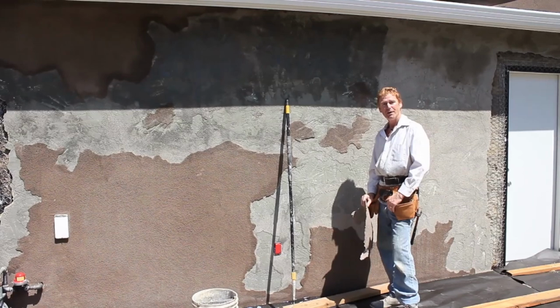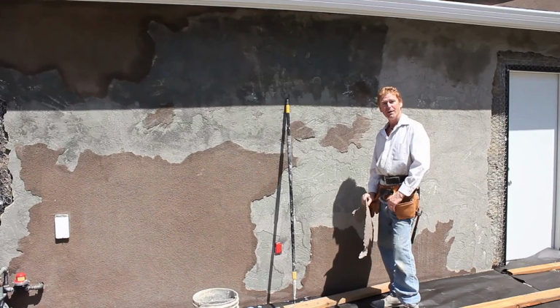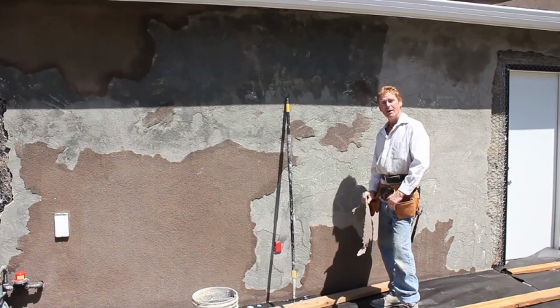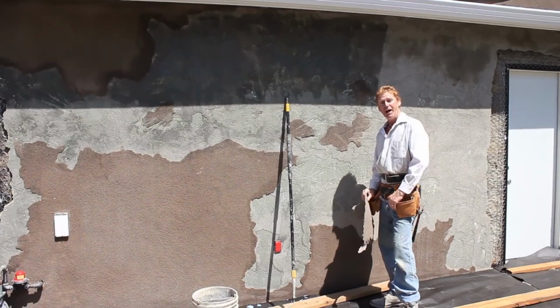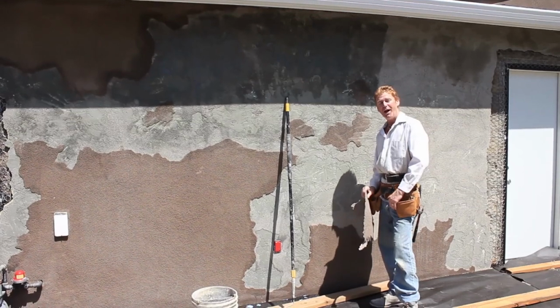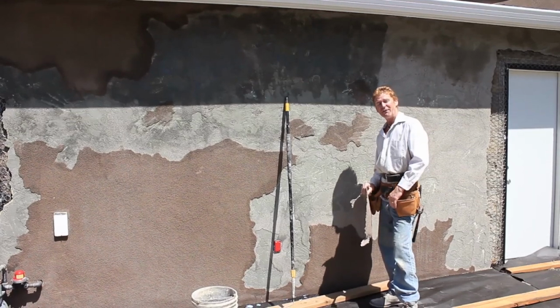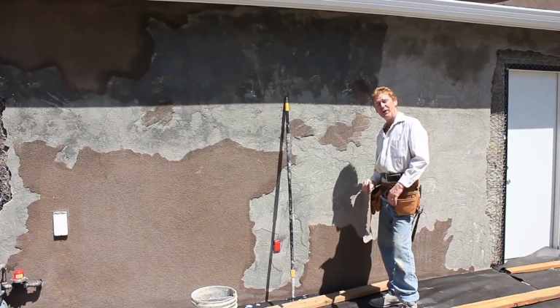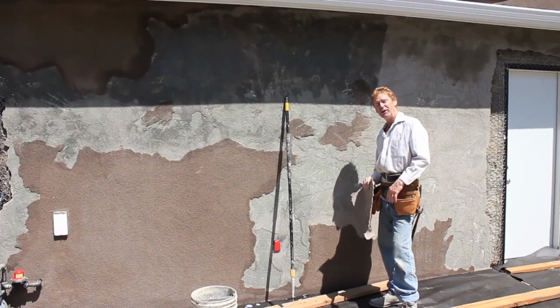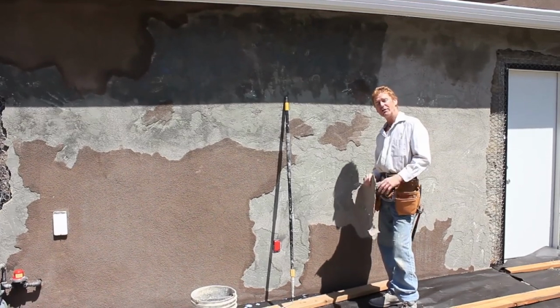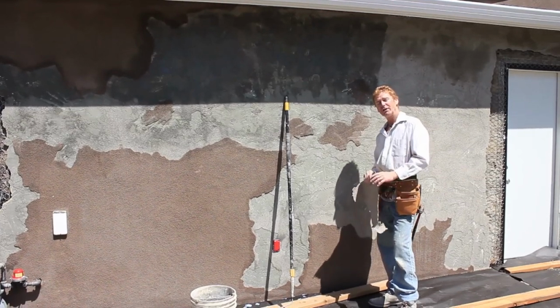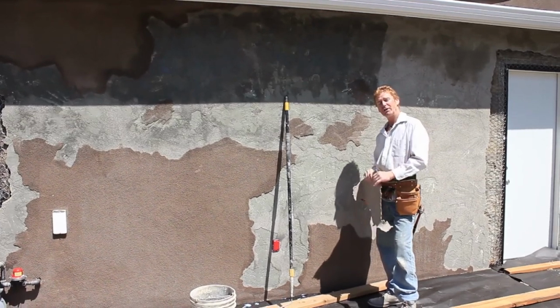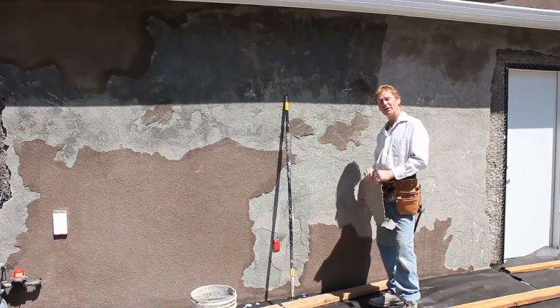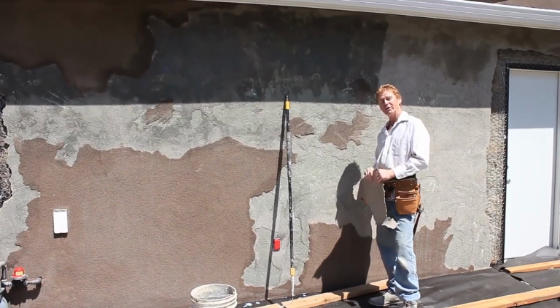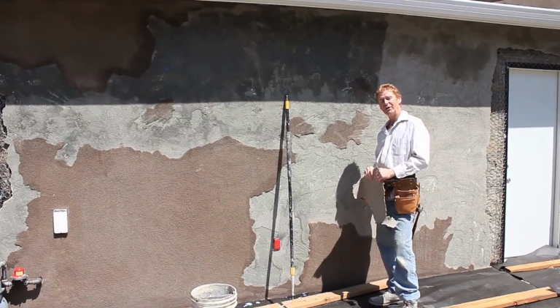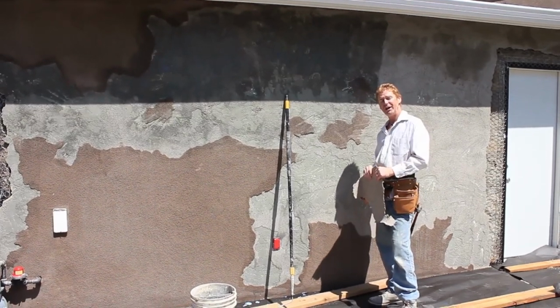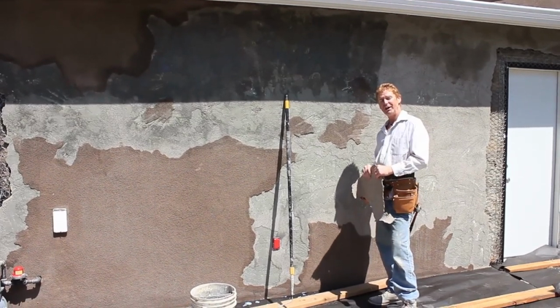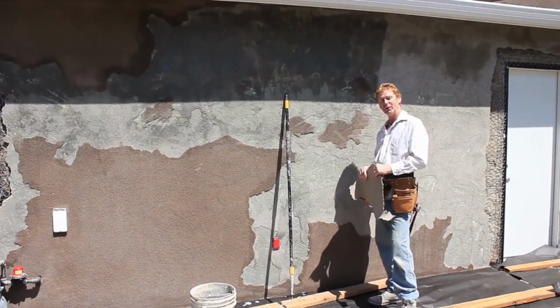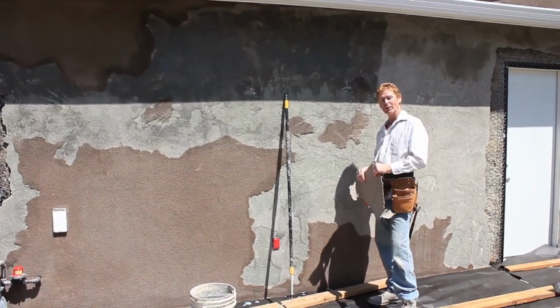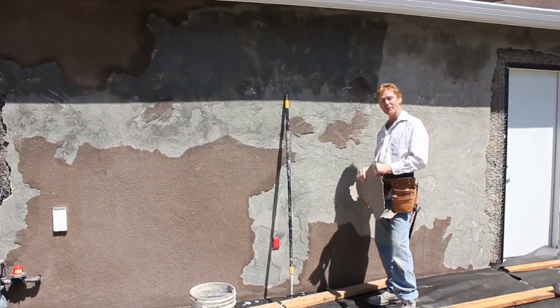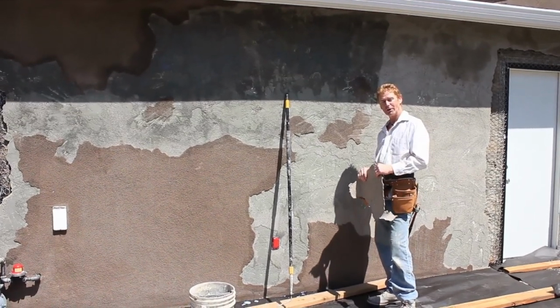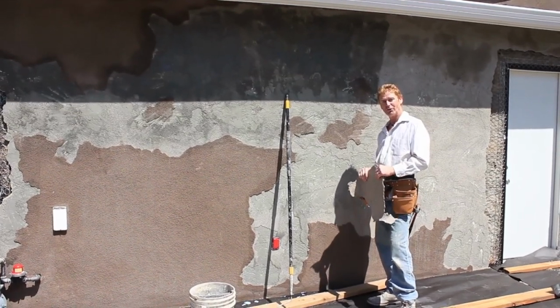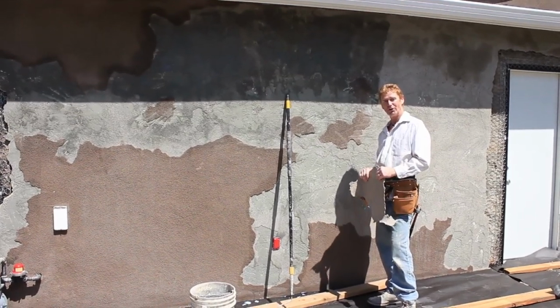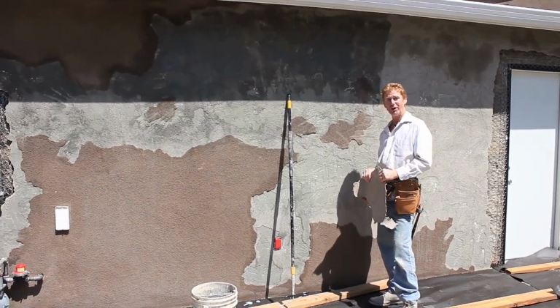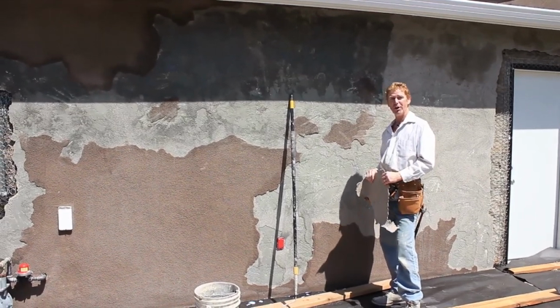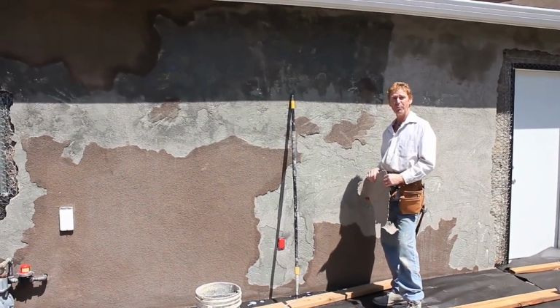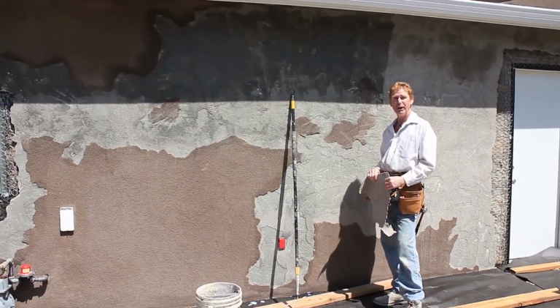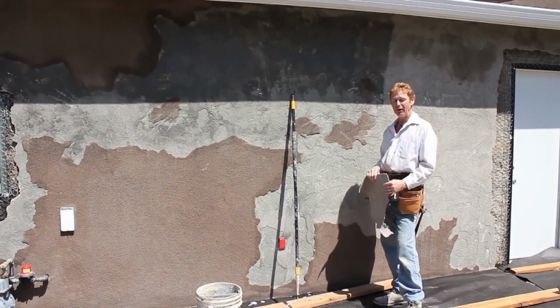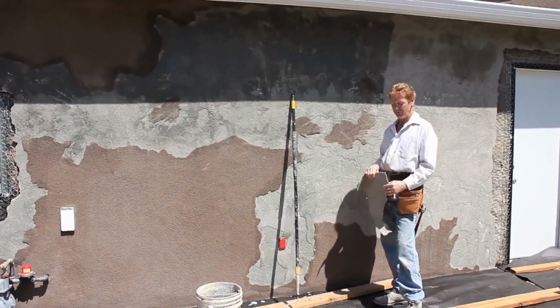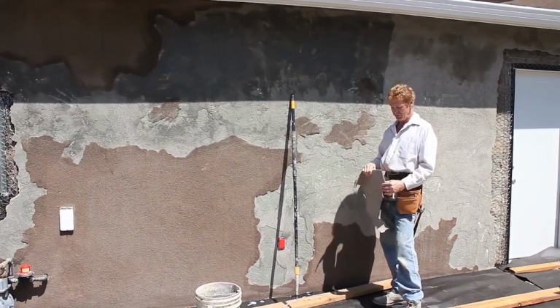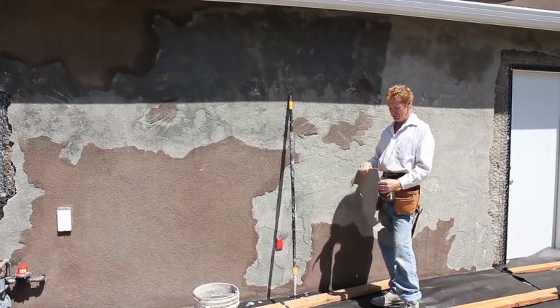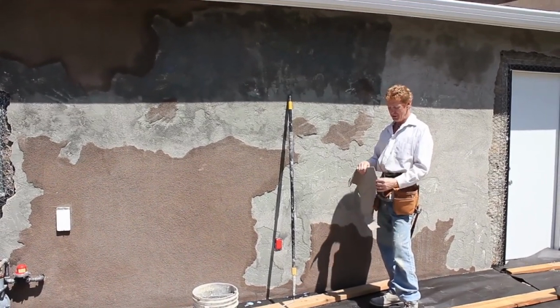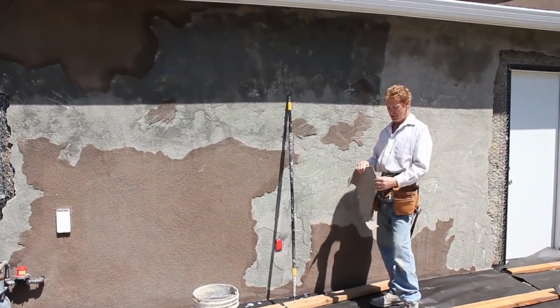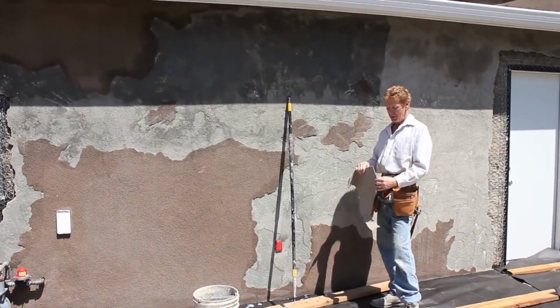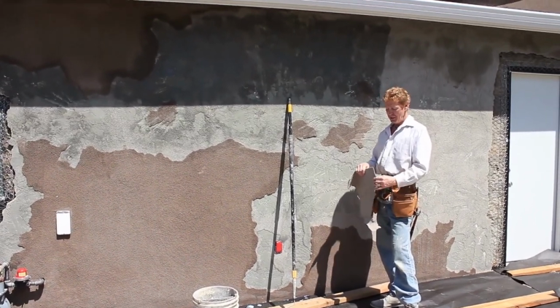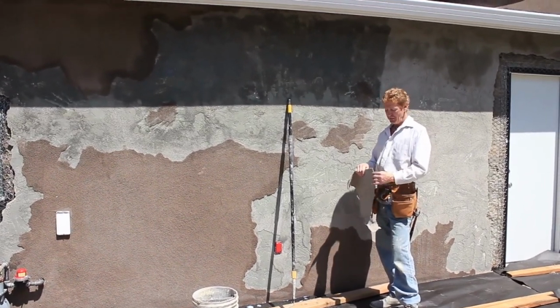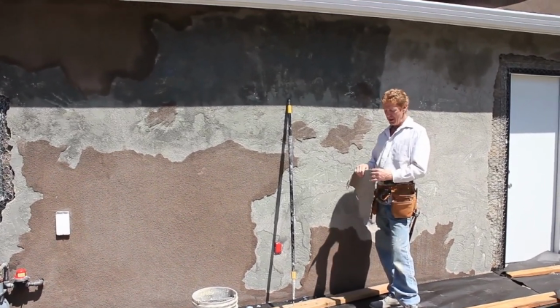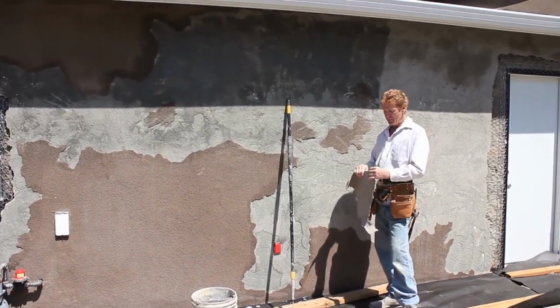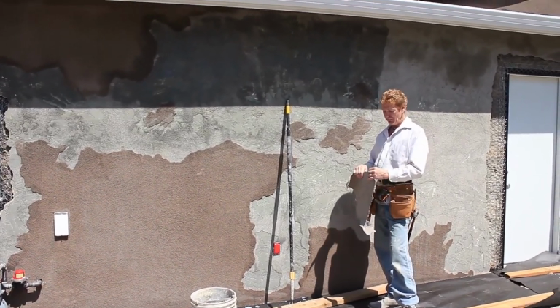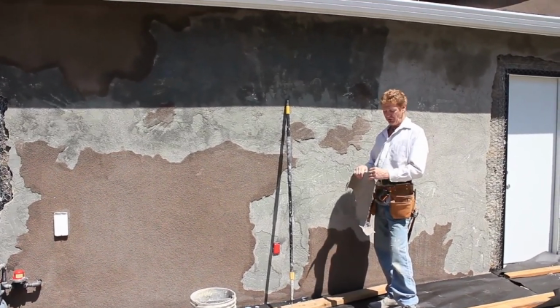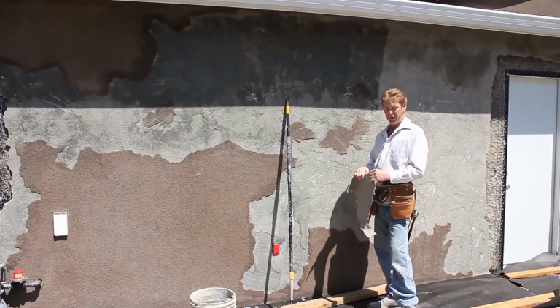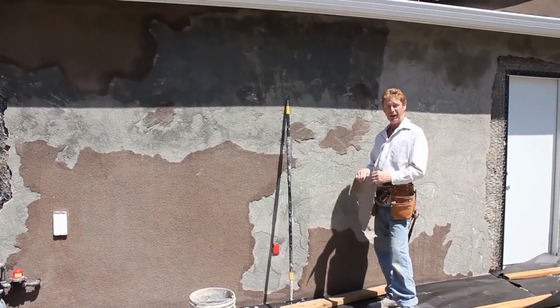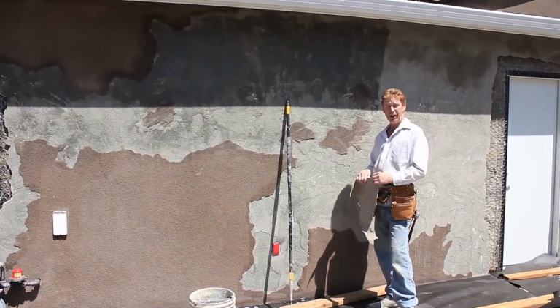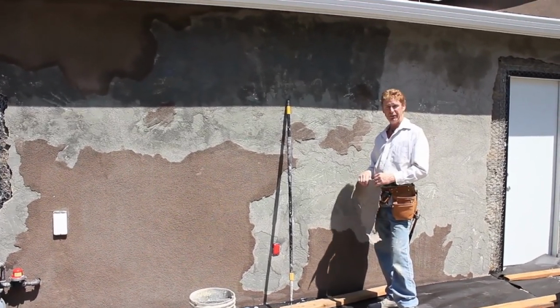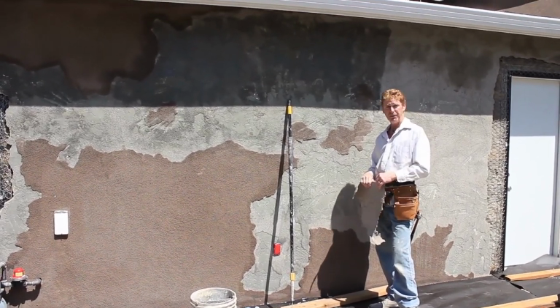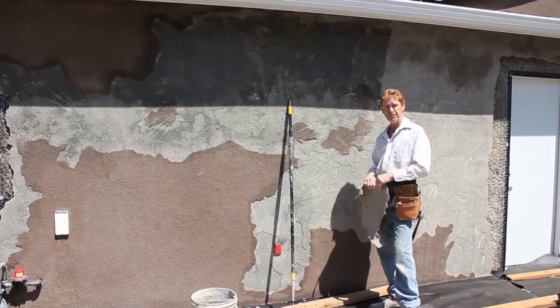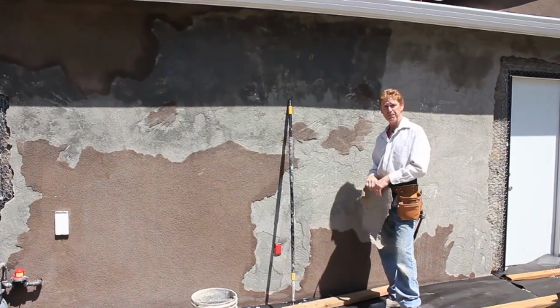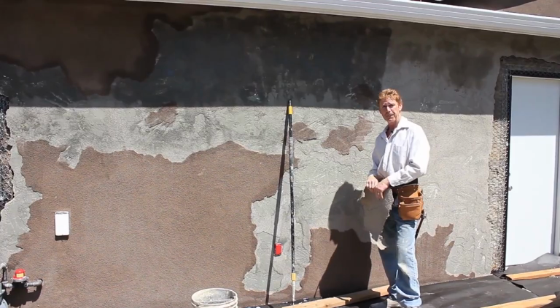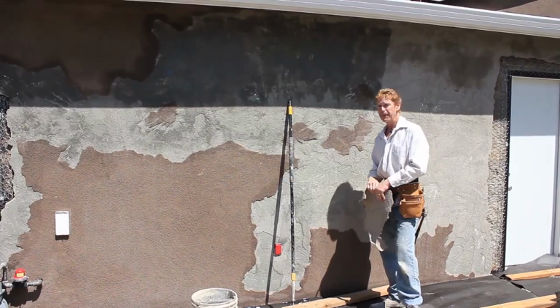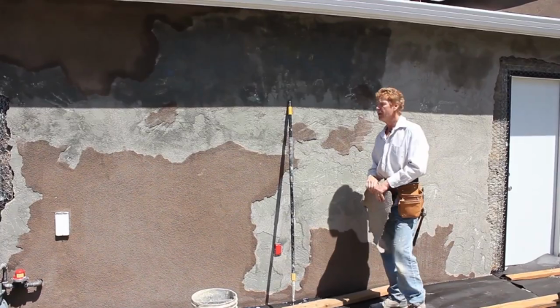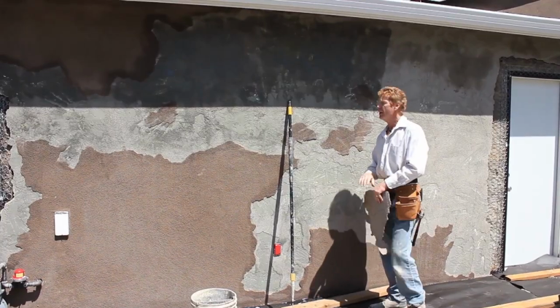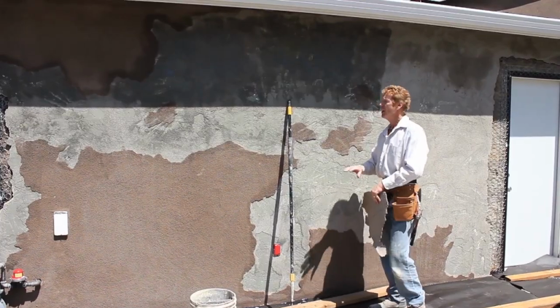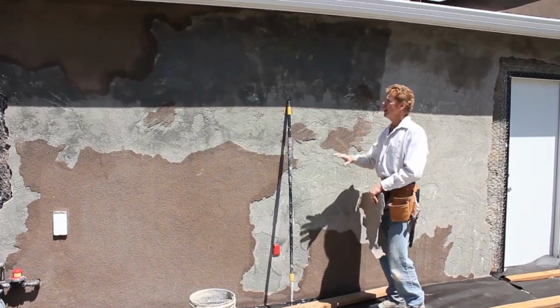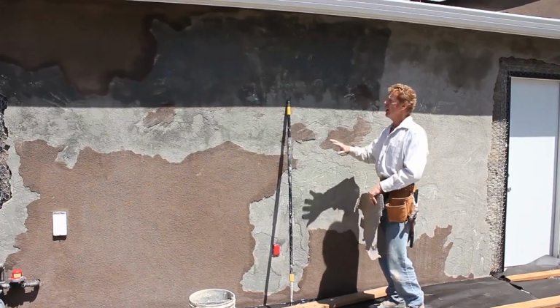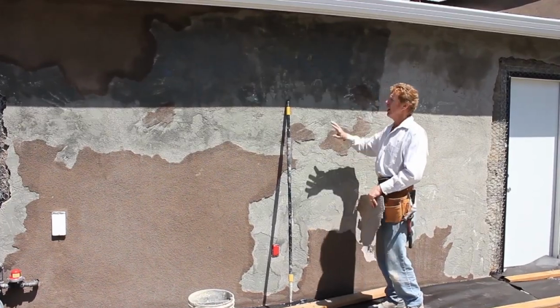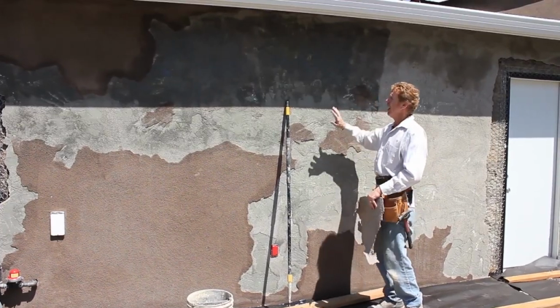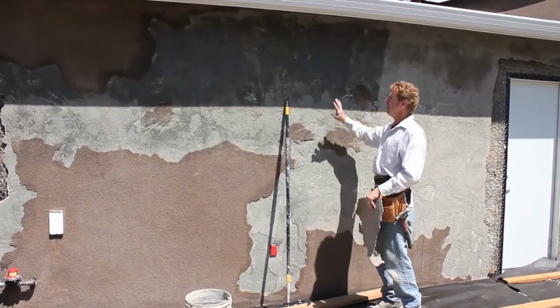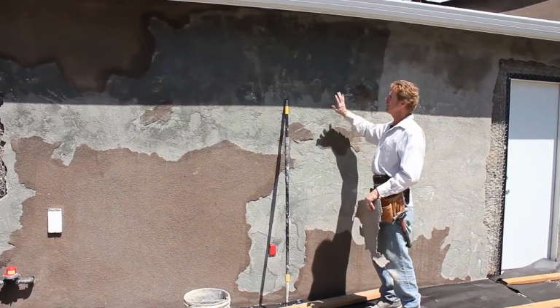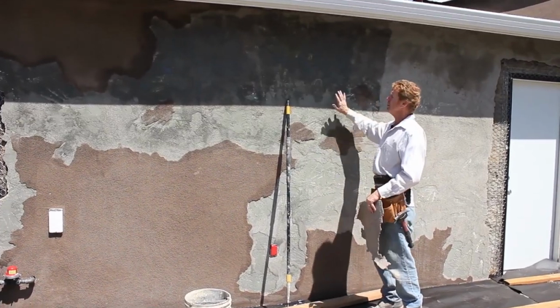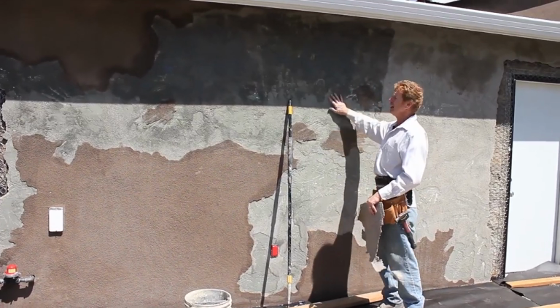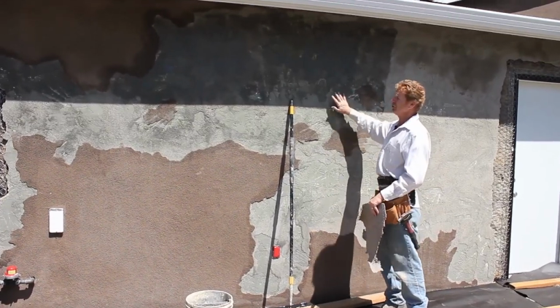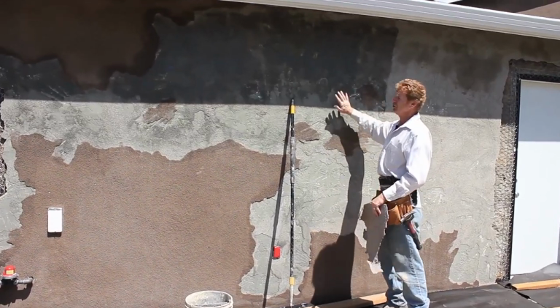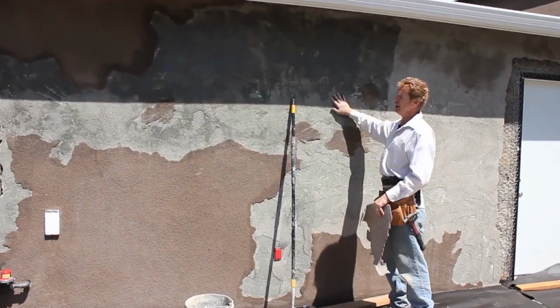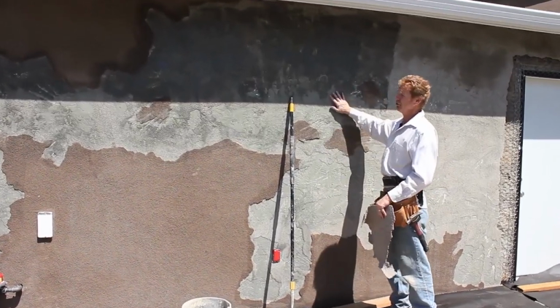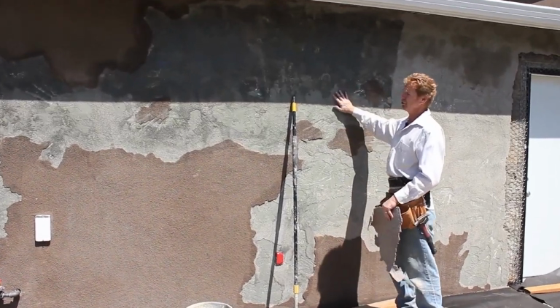Howdy folks, Kirk and Jay here with Kirk Giordano plastering. Today I'm going to show you guys how we match a texture.